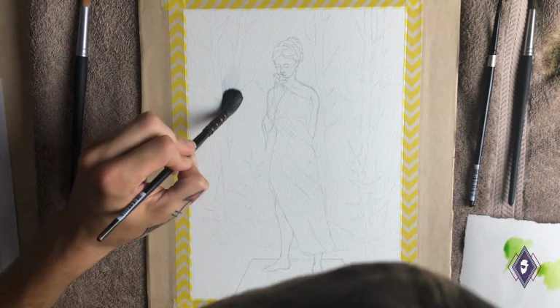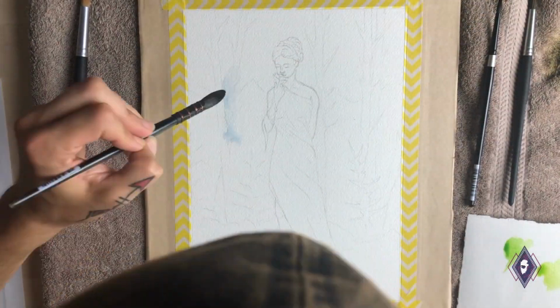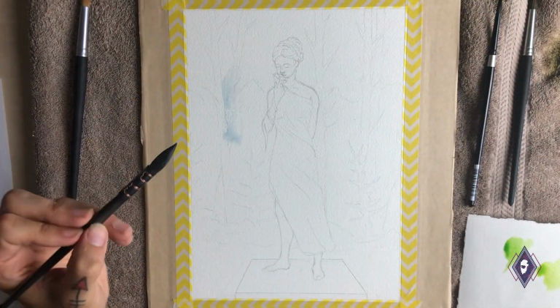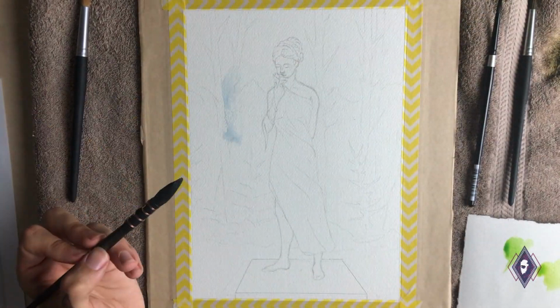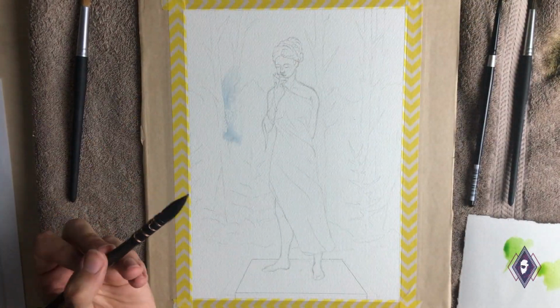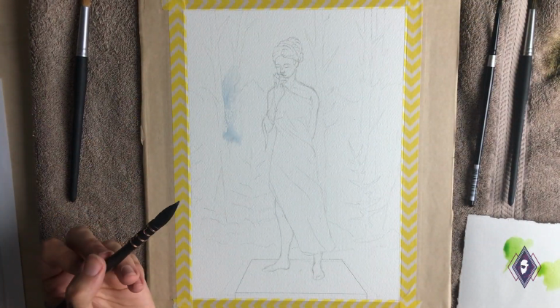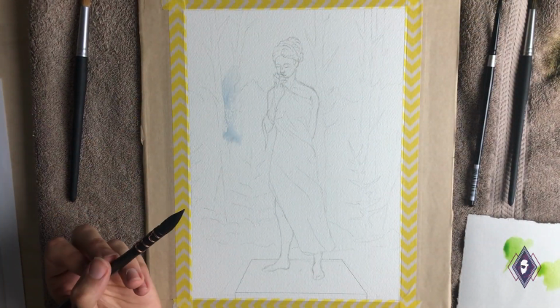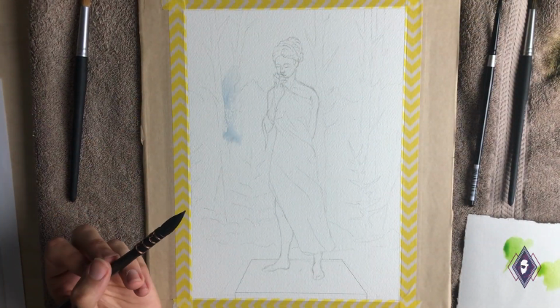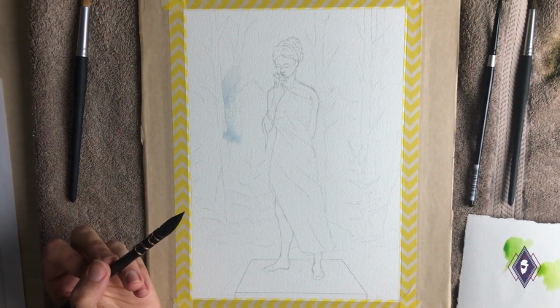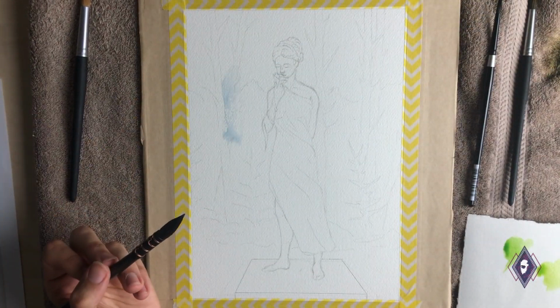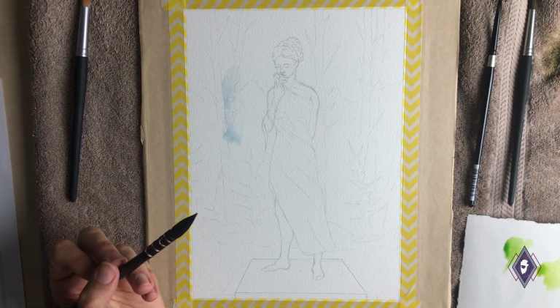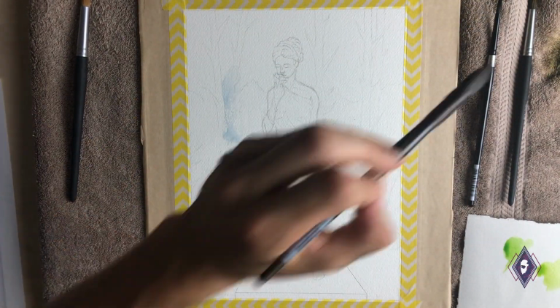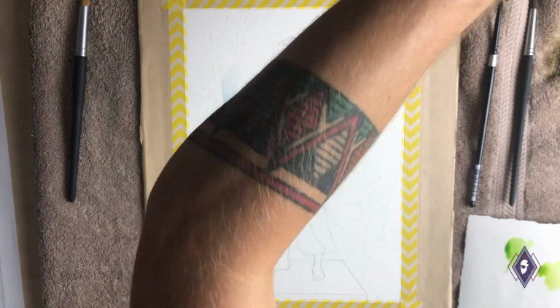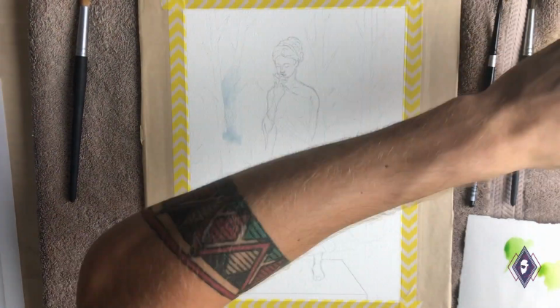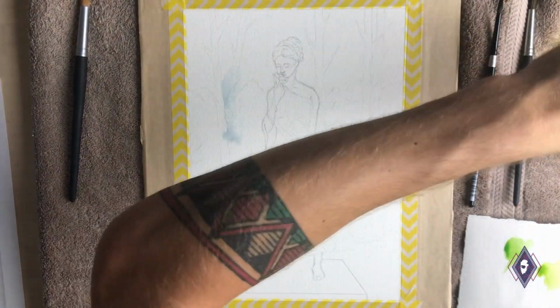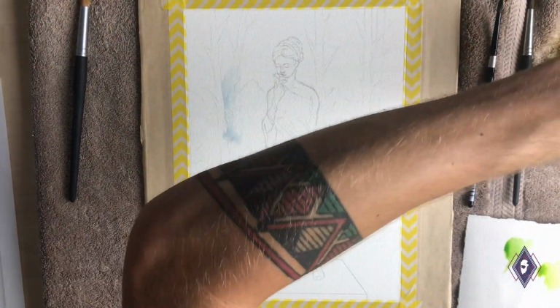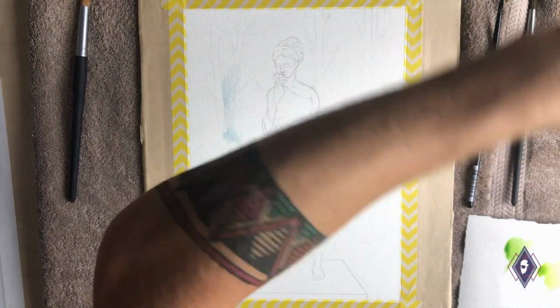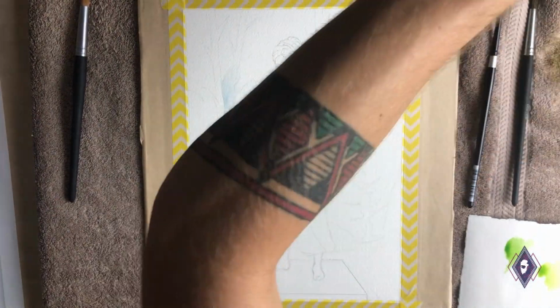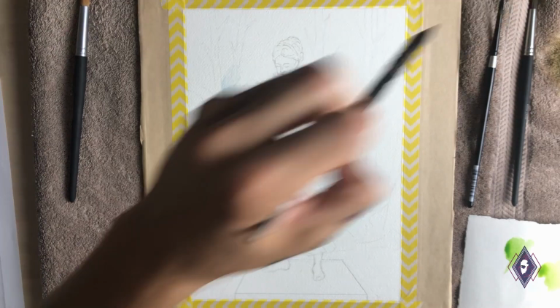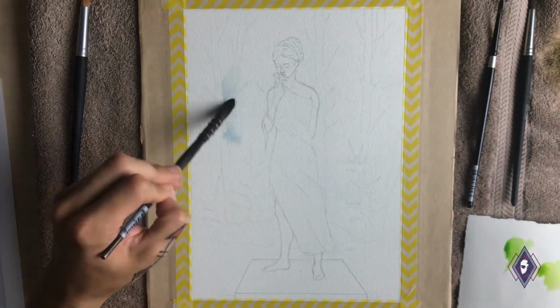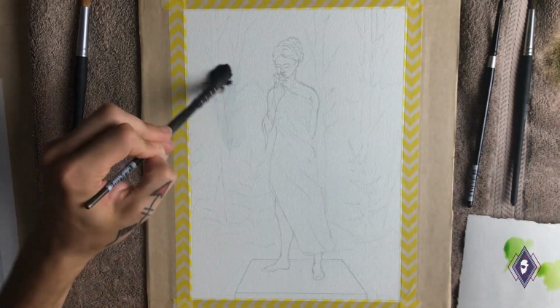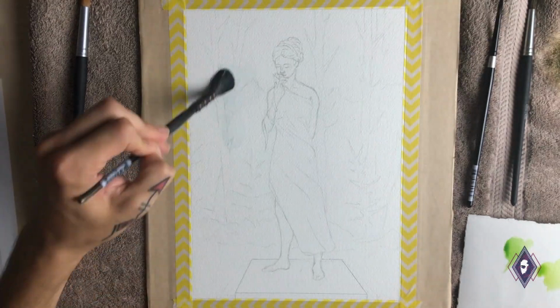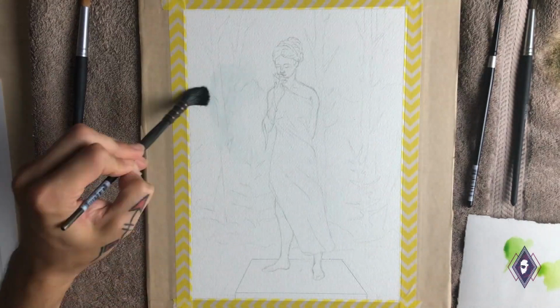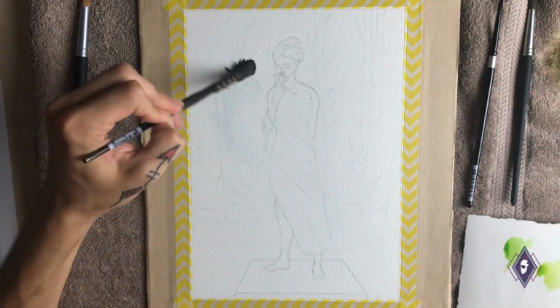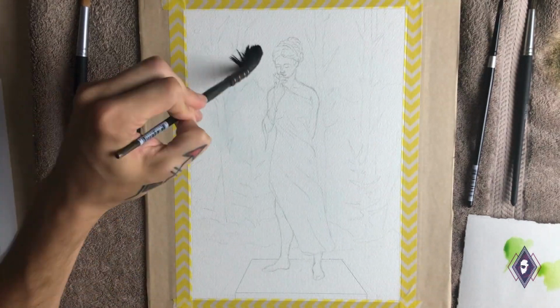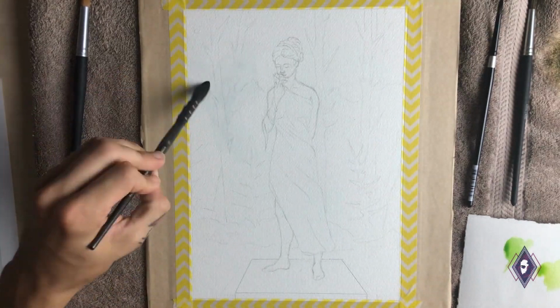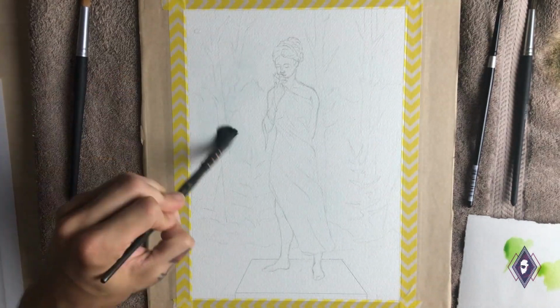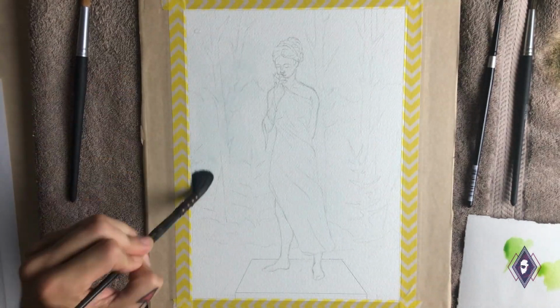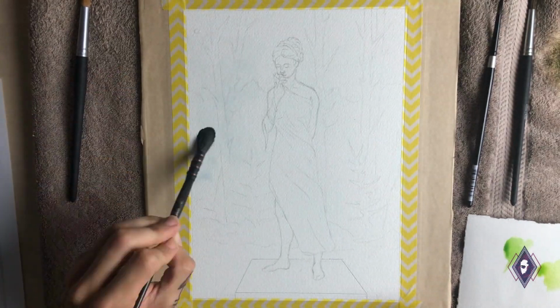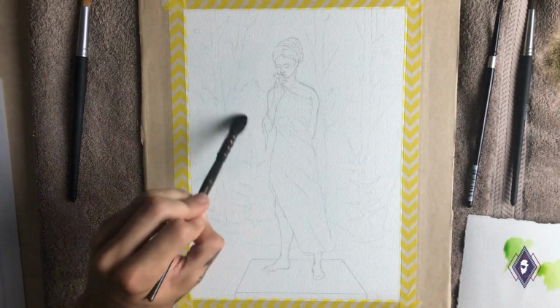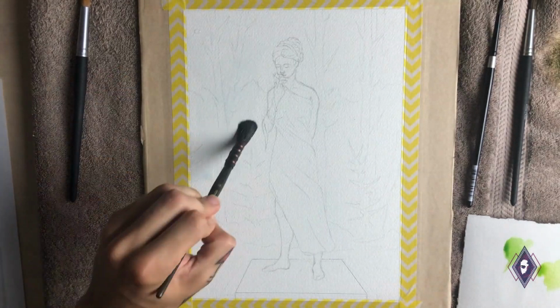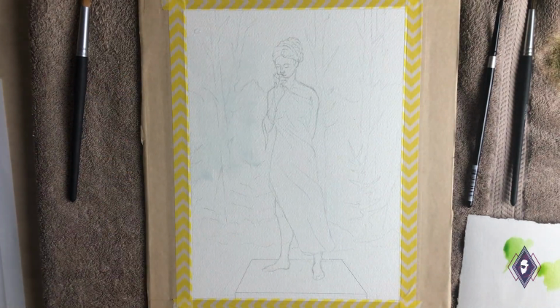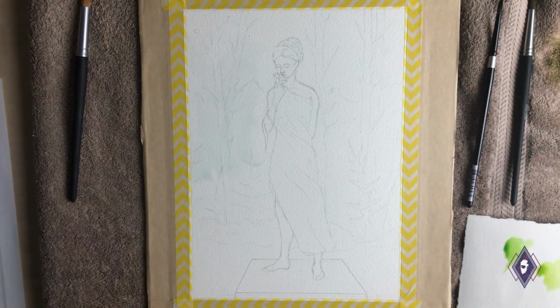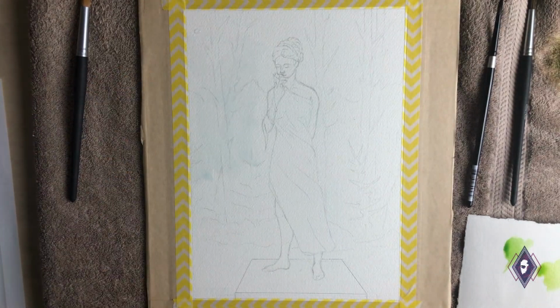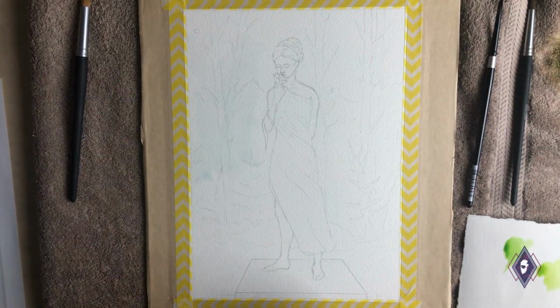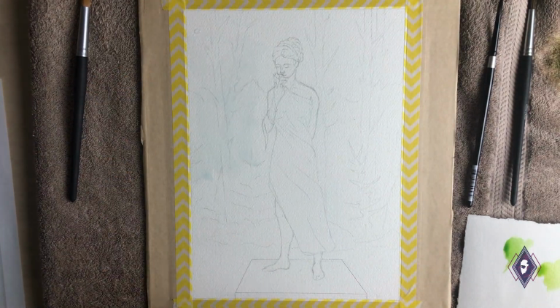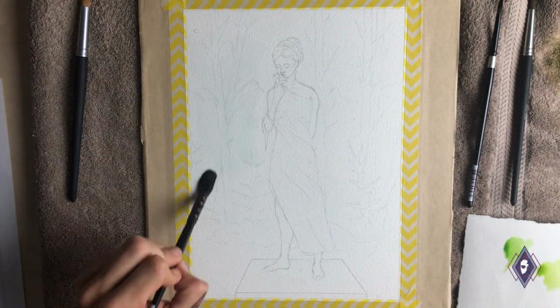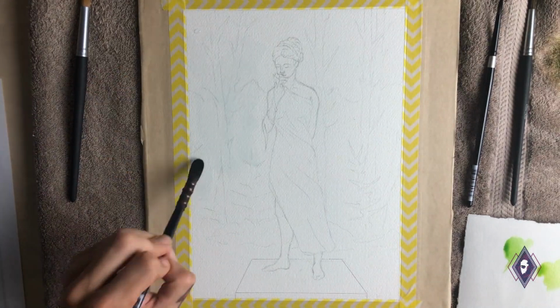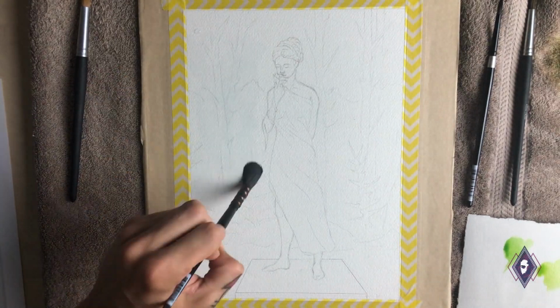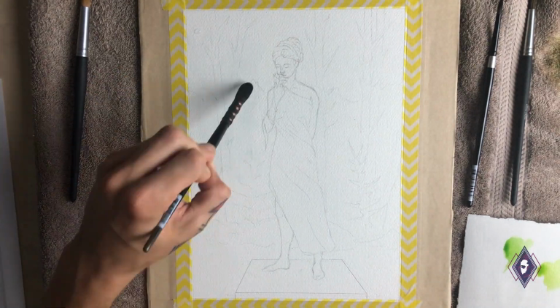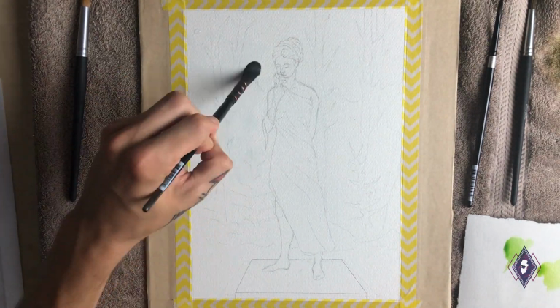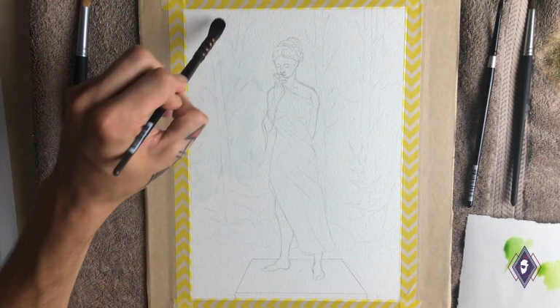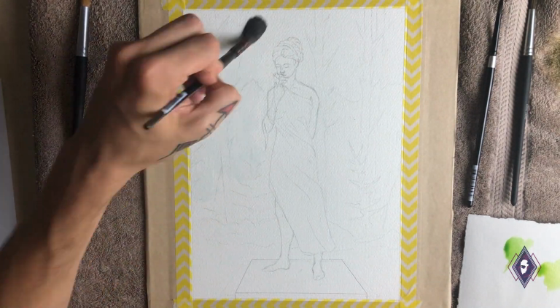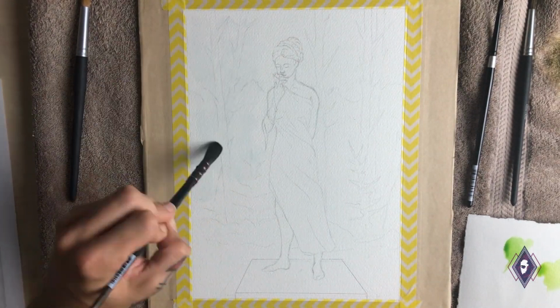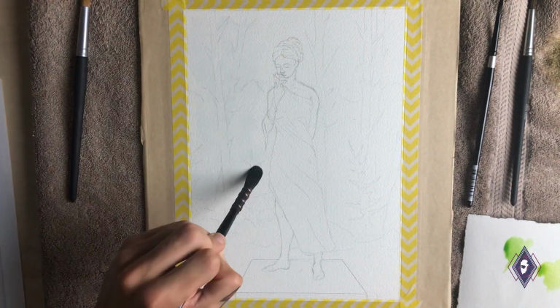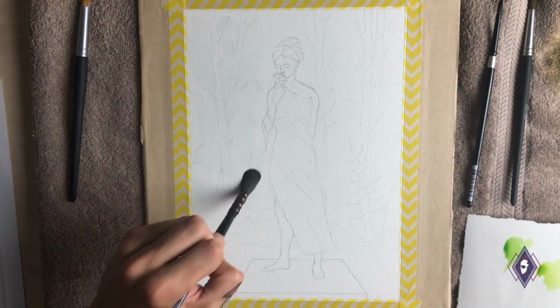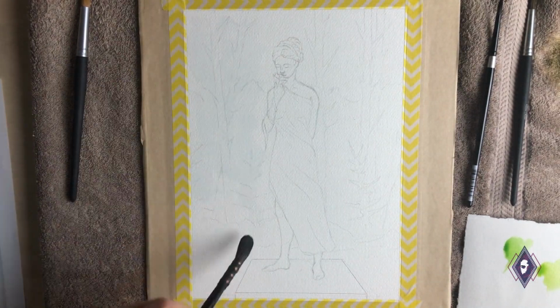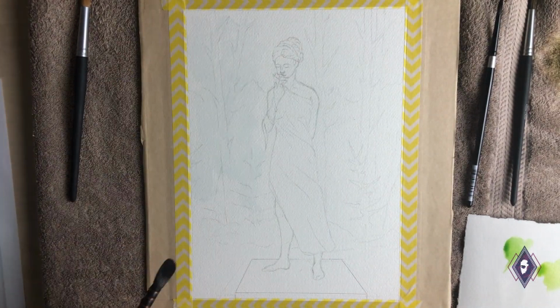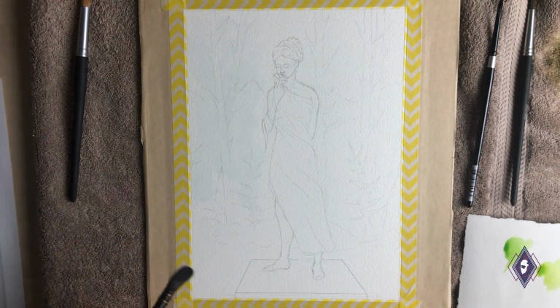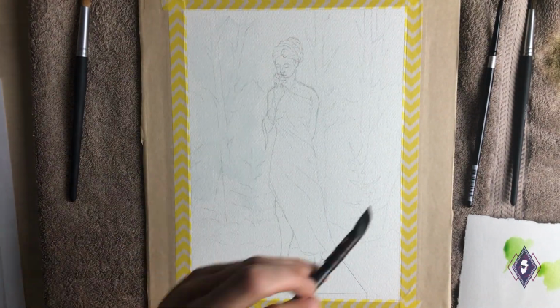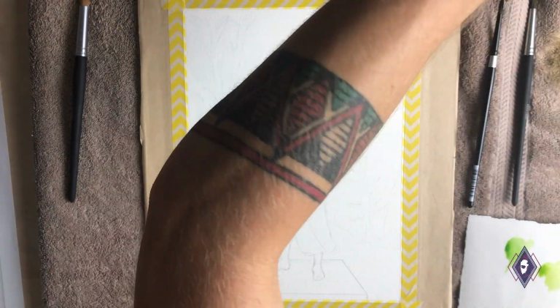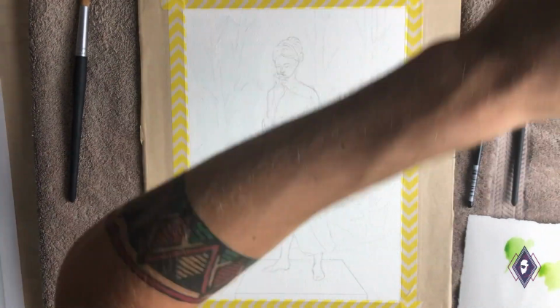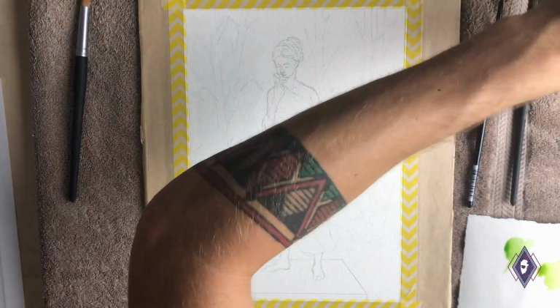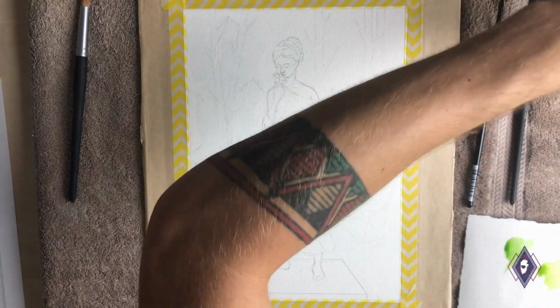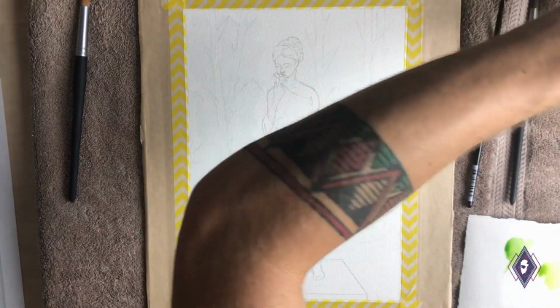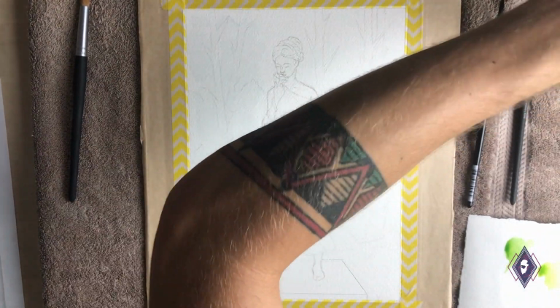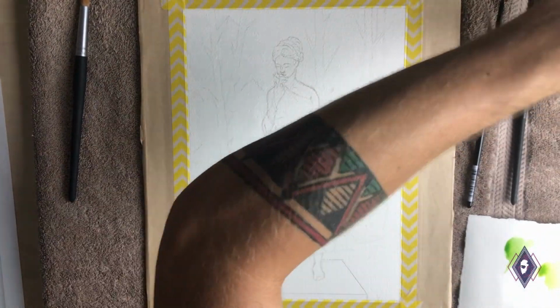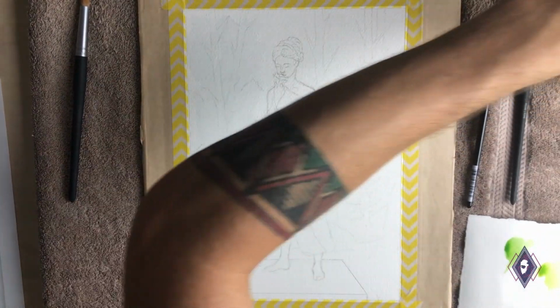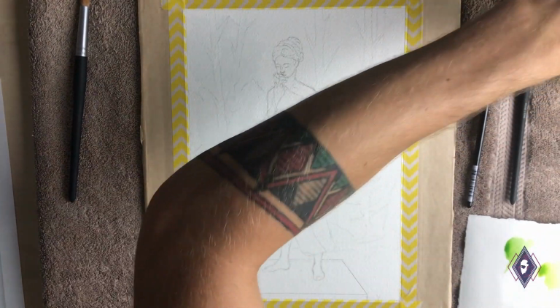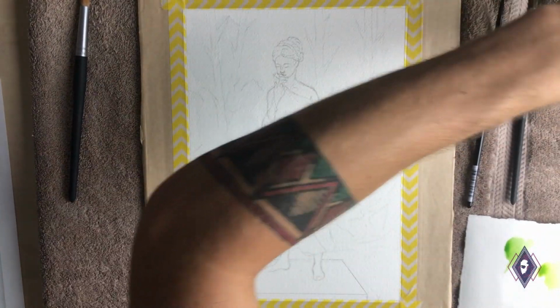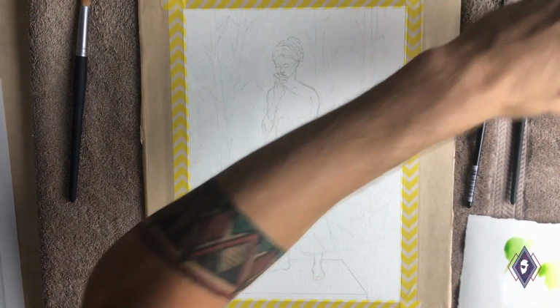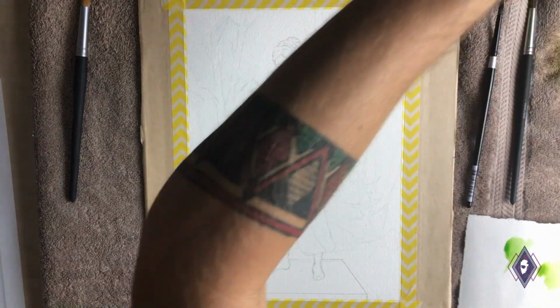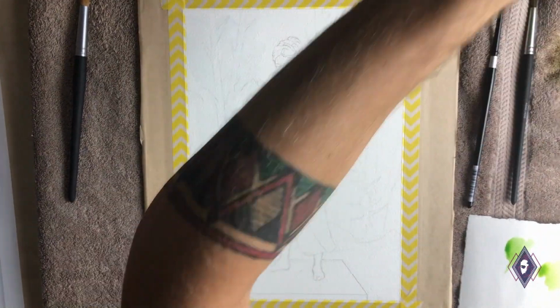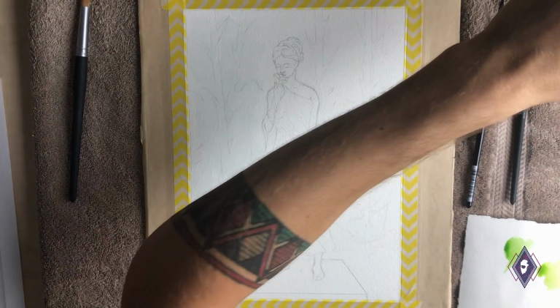Hi everyone, welcome back to another video. Today I'm working on this painting of a statue that I call Memories of Solitude. I hope you enjoy it.